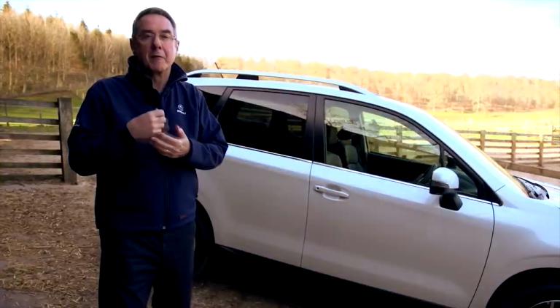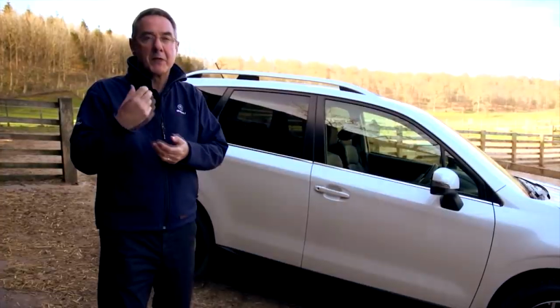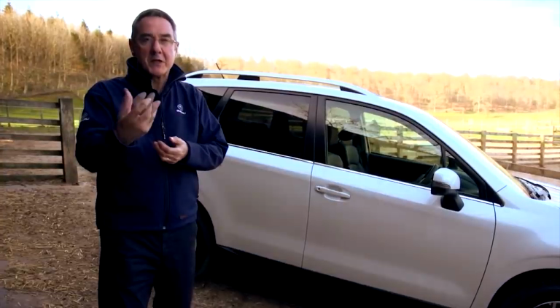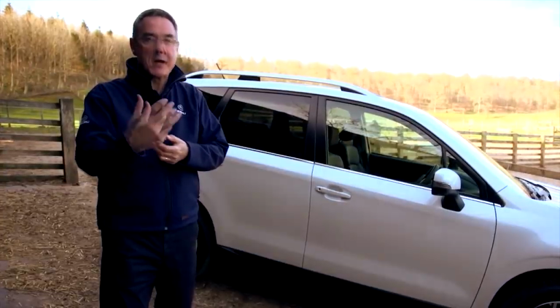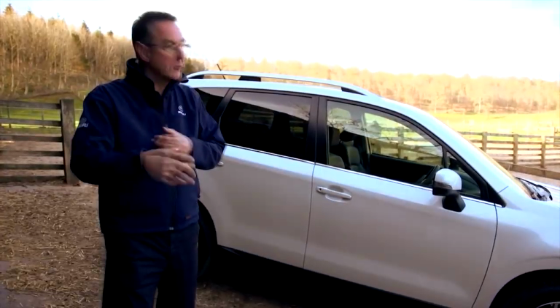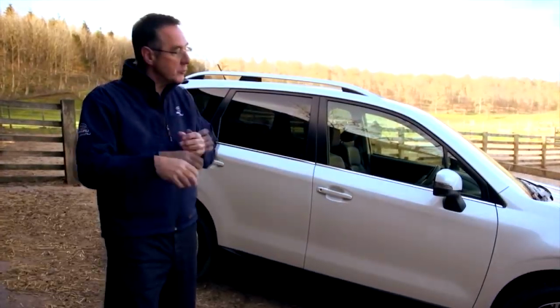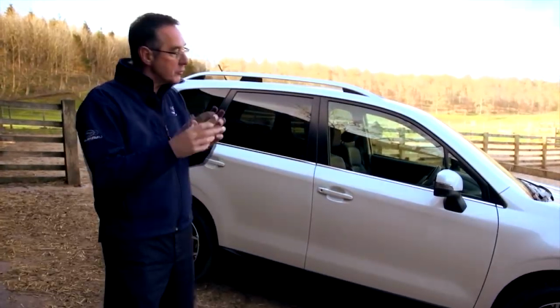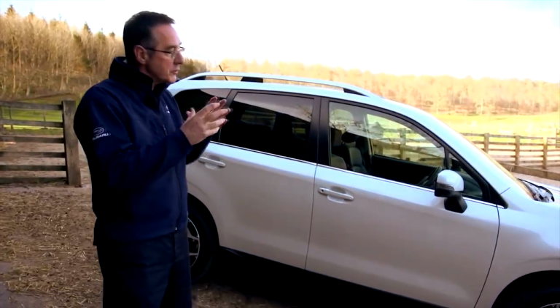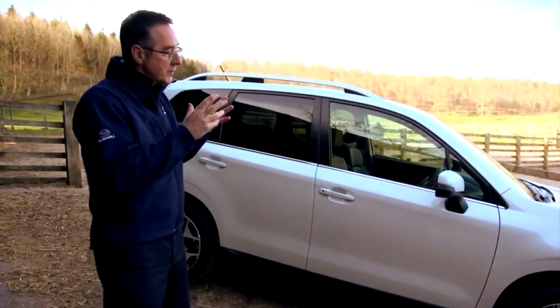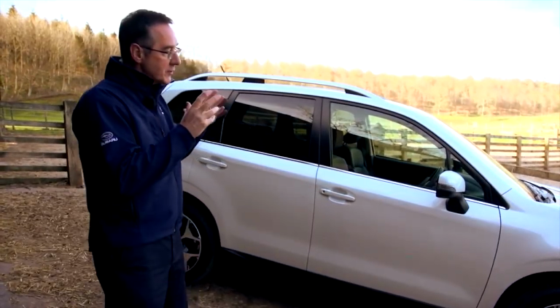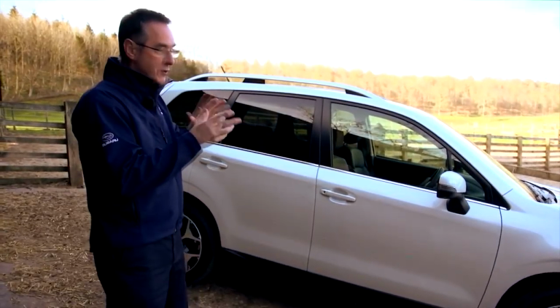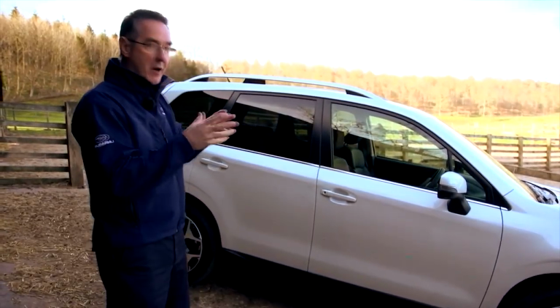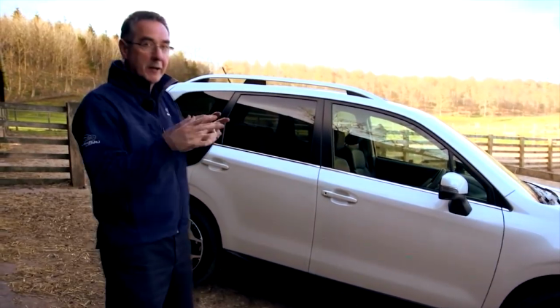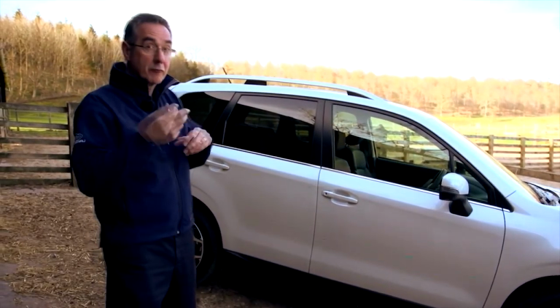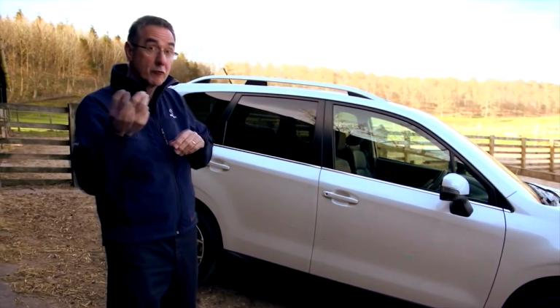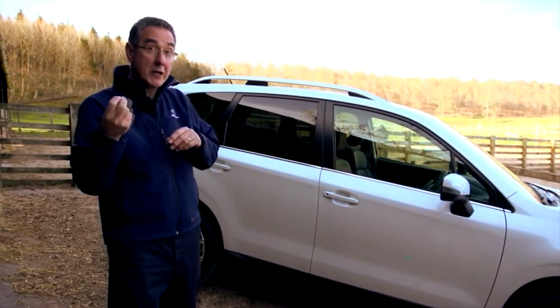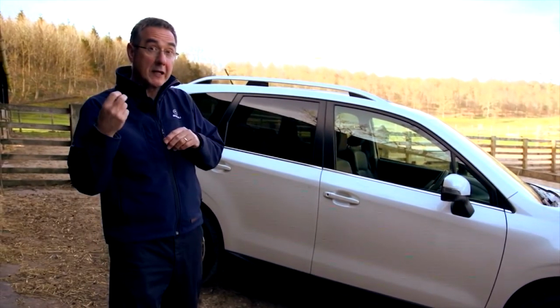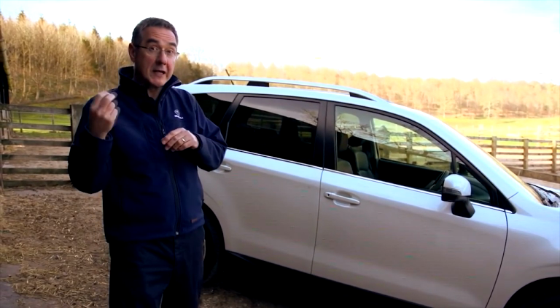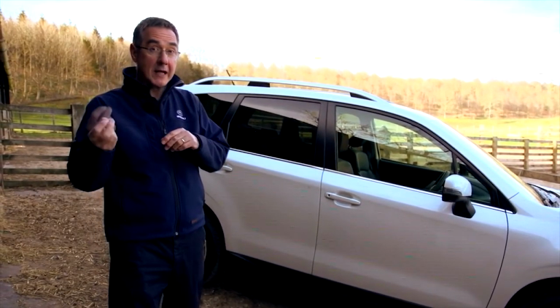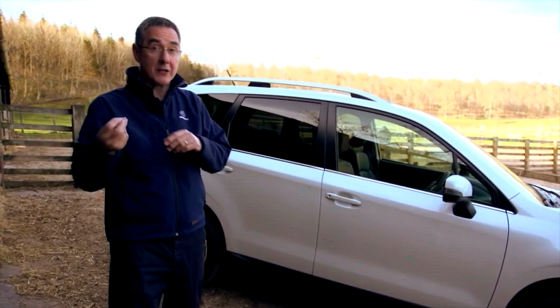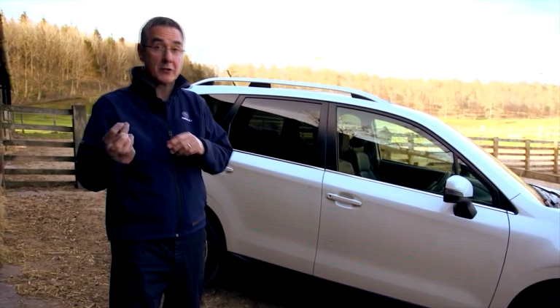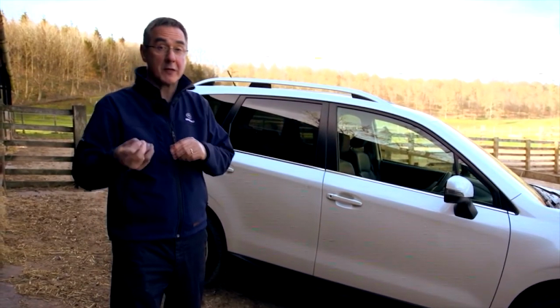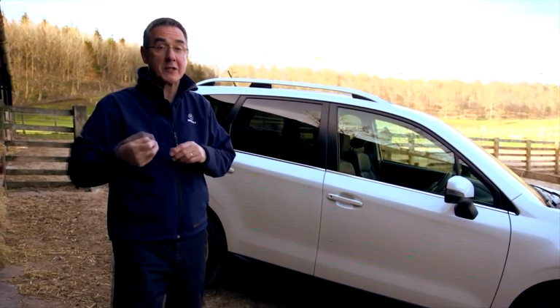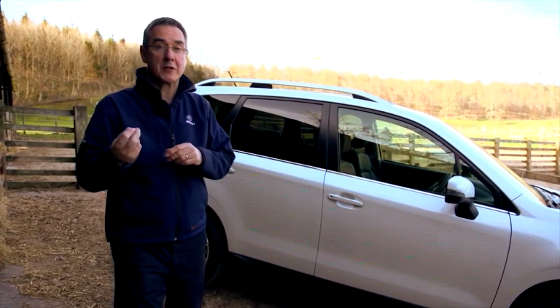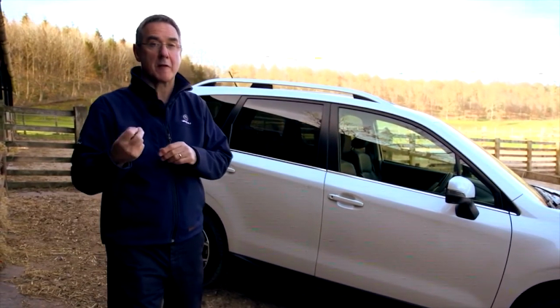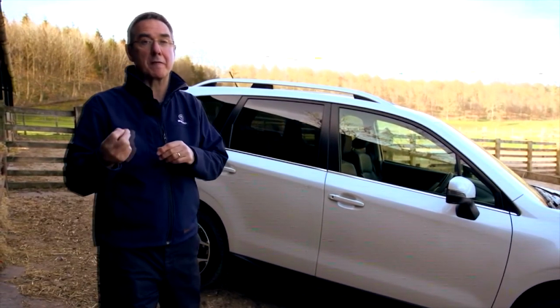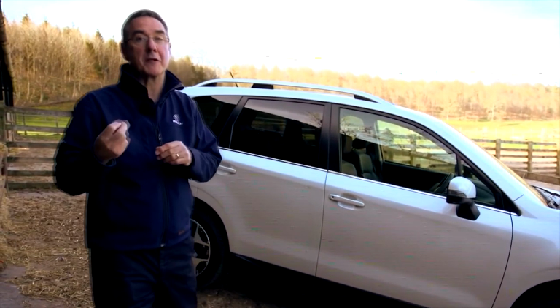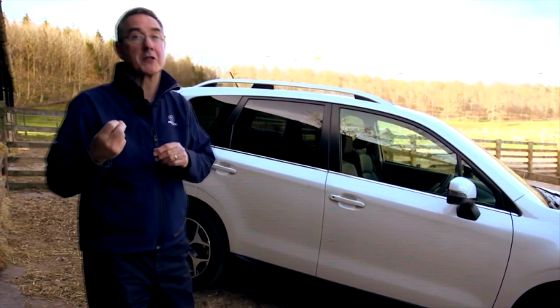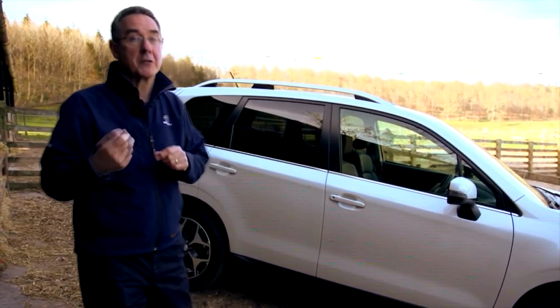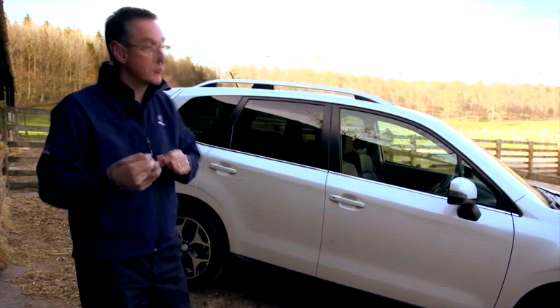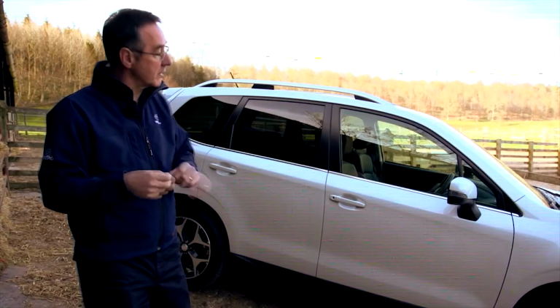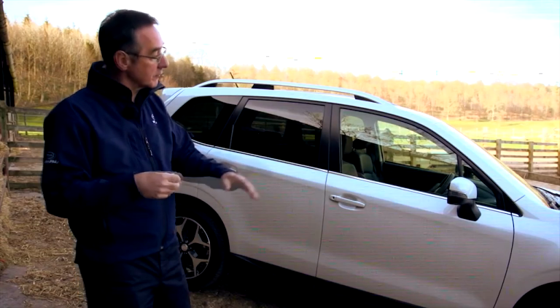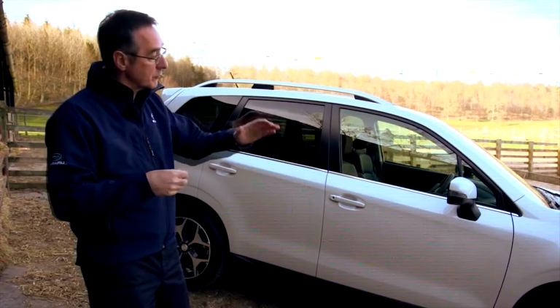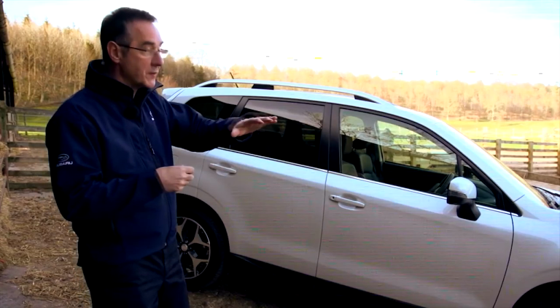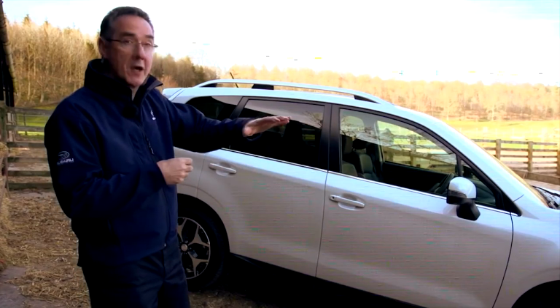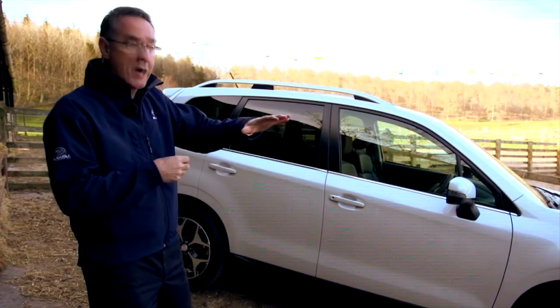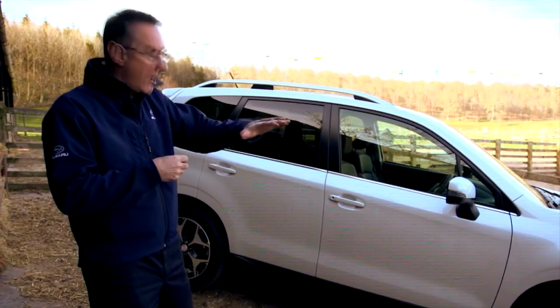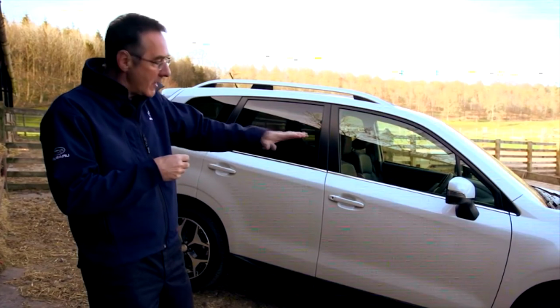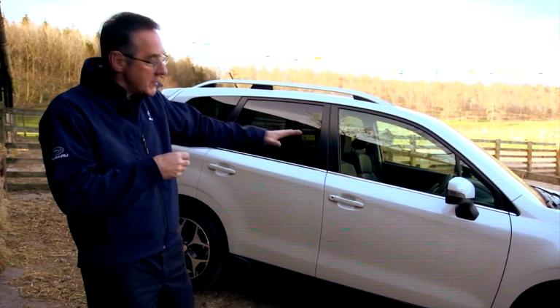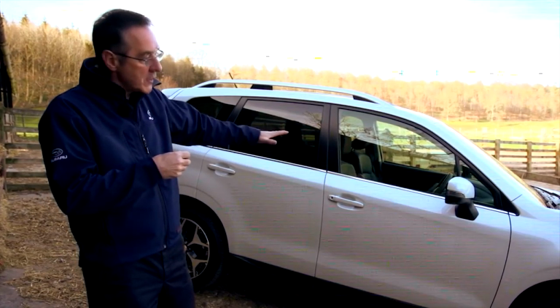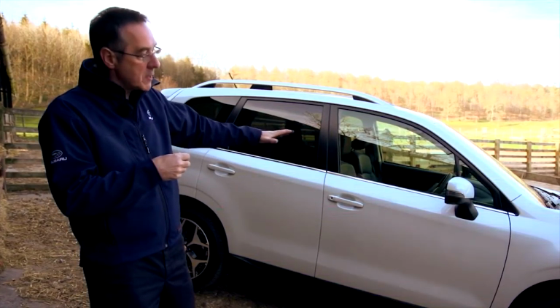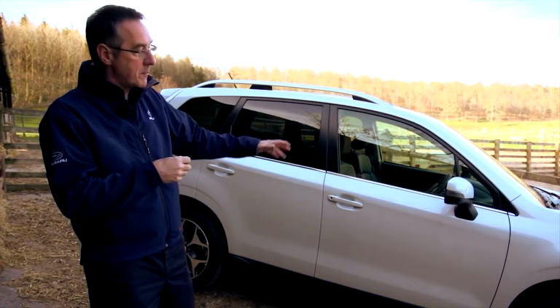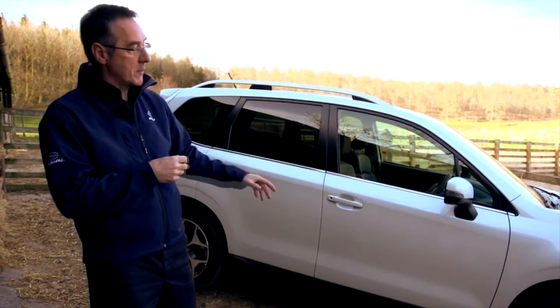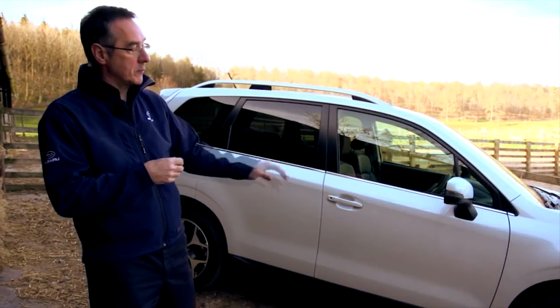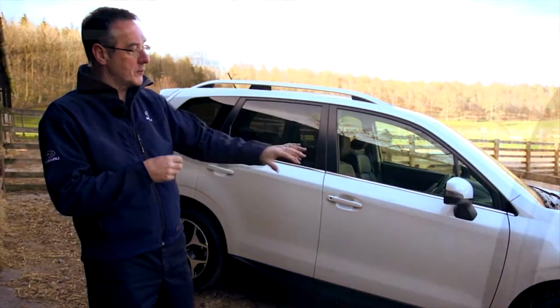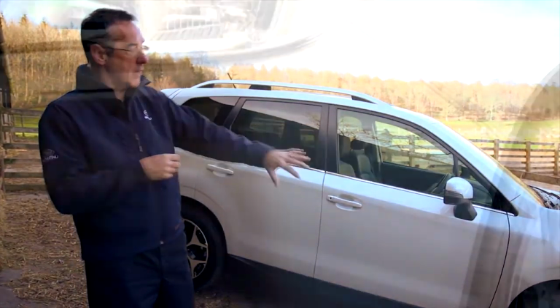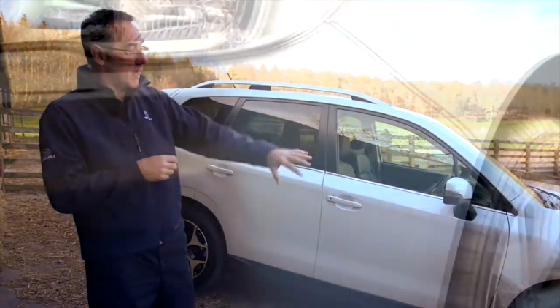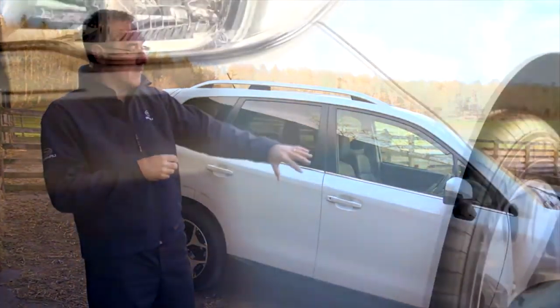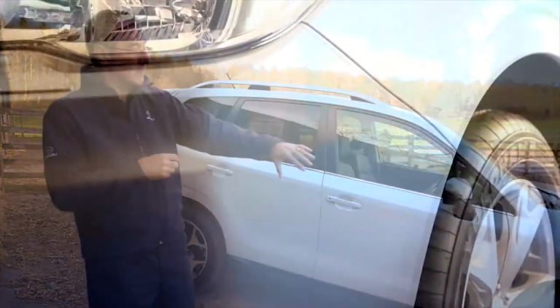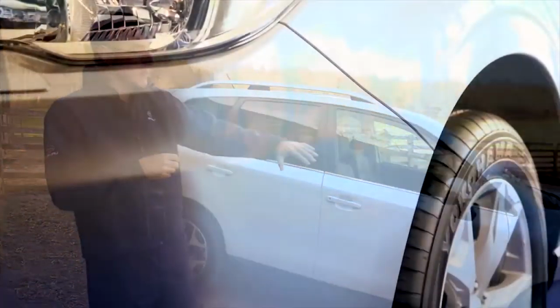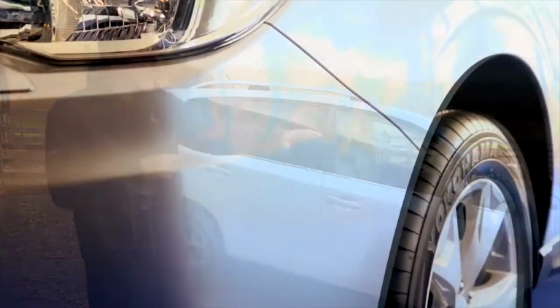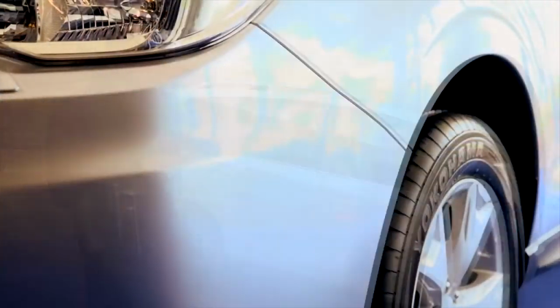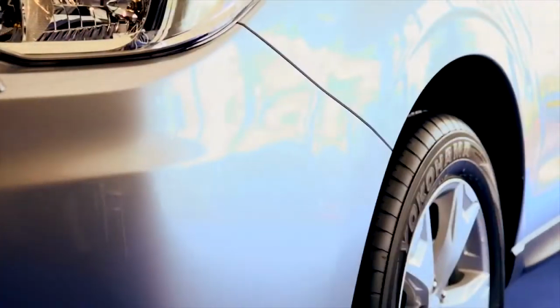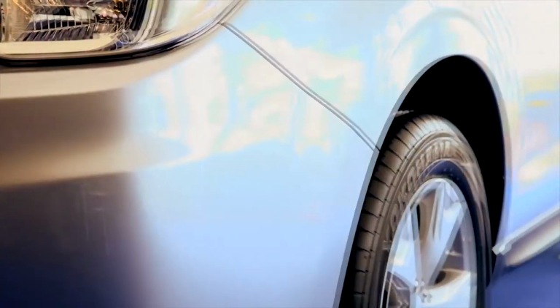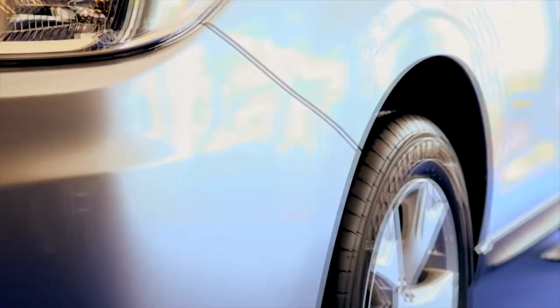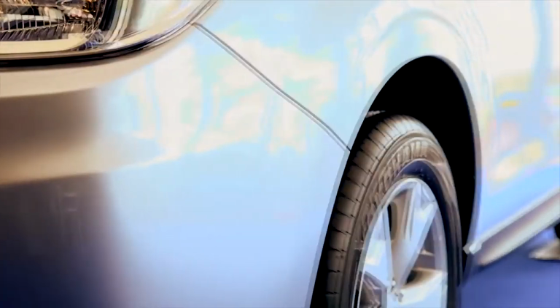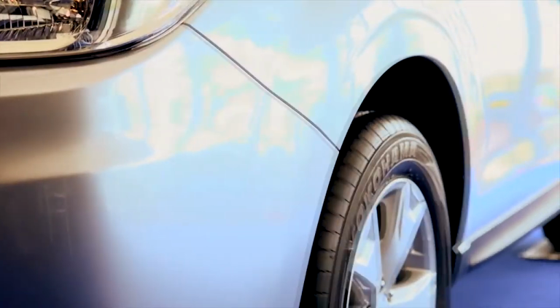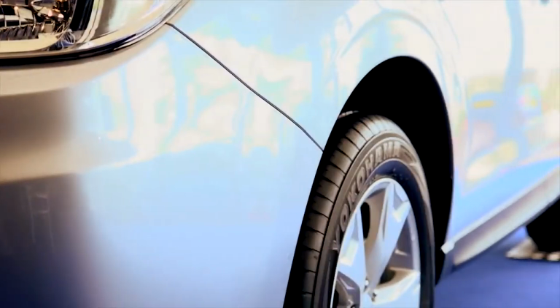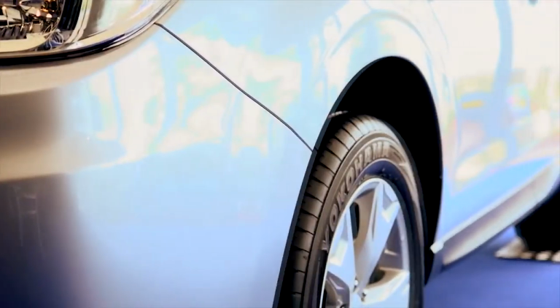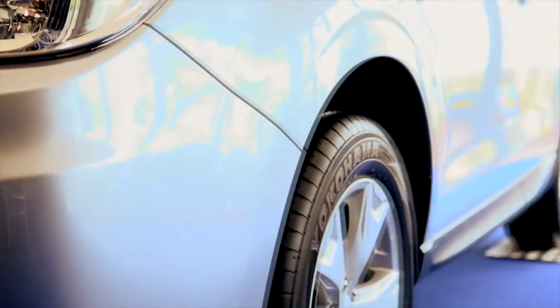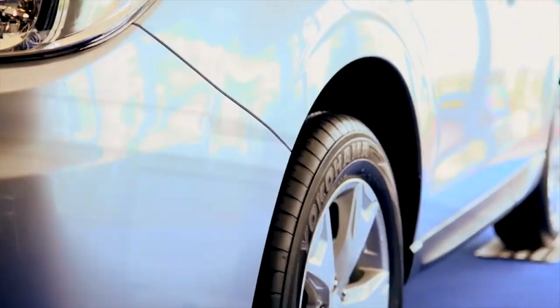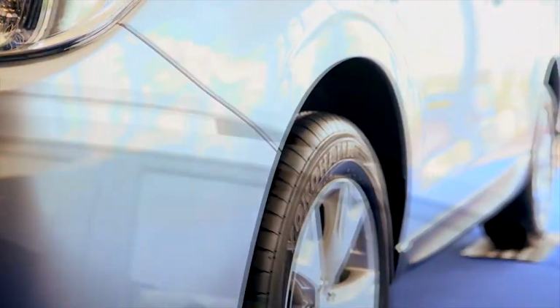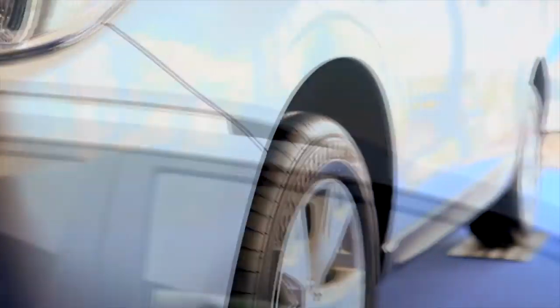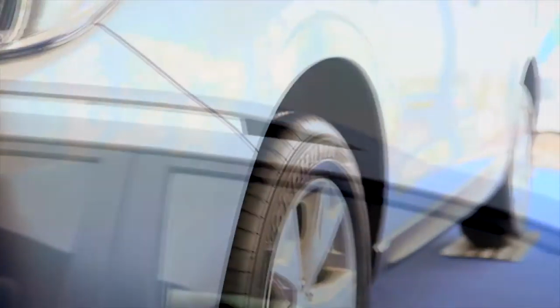From this angle you can see the styling really illustrates toughness and strength, with the high side panels and the clearly defined wheel arches.